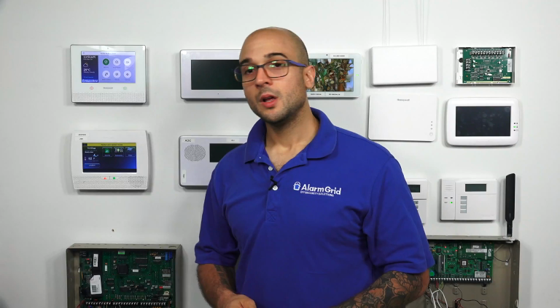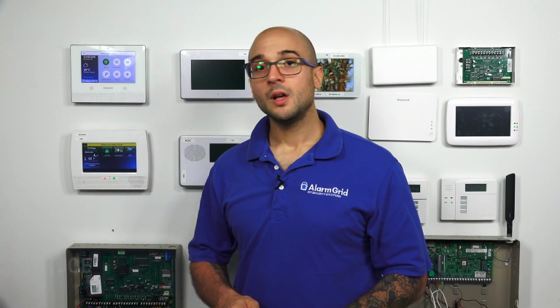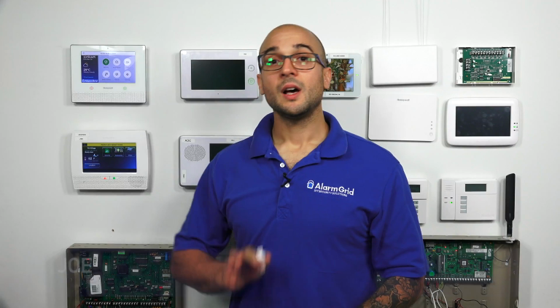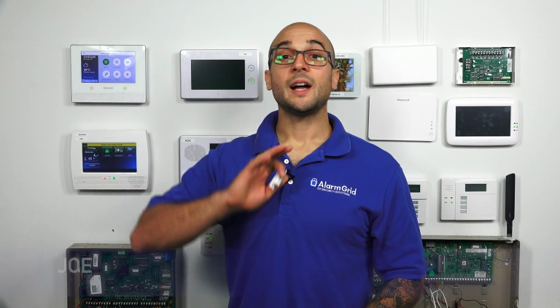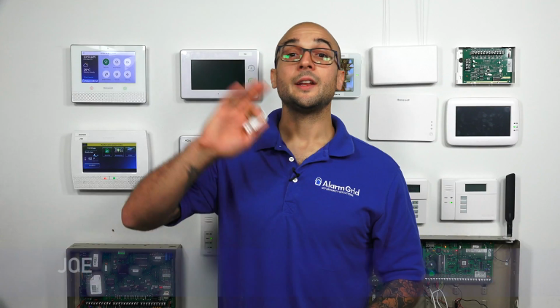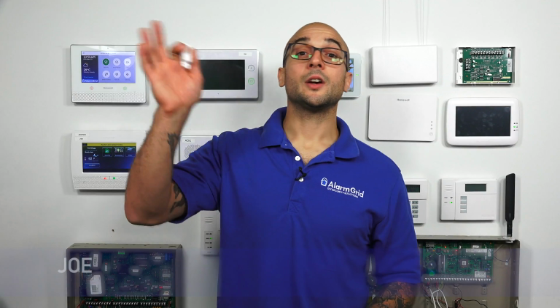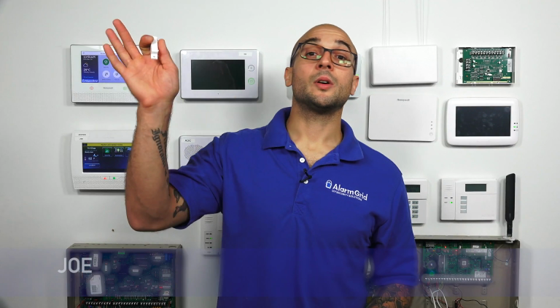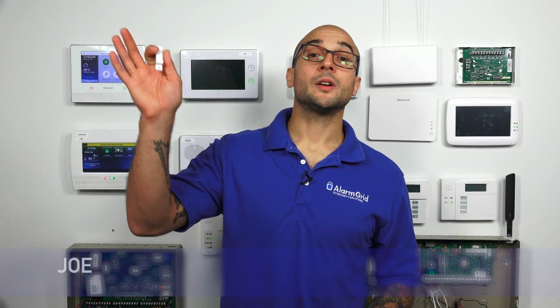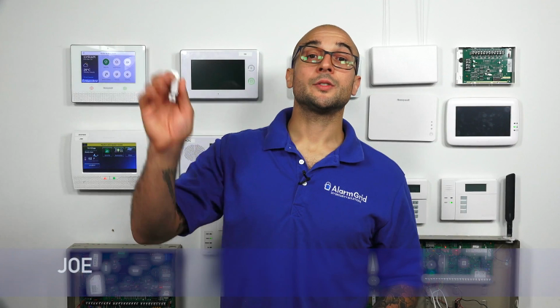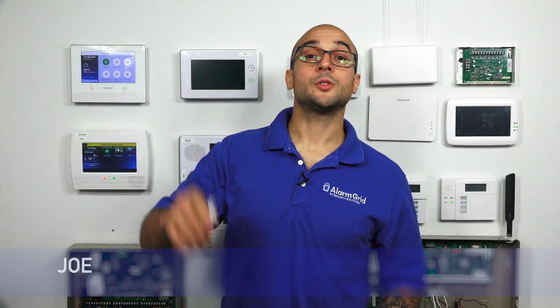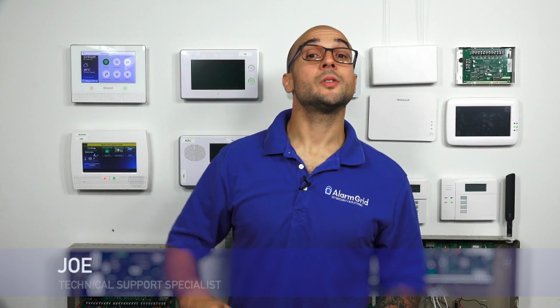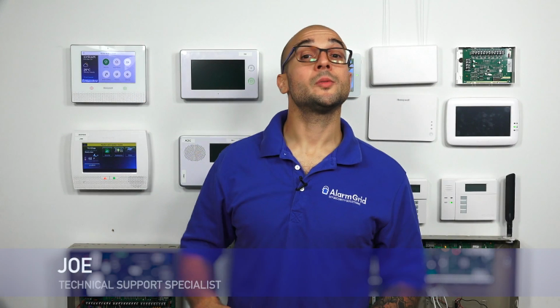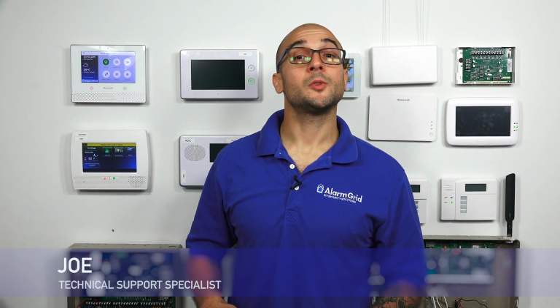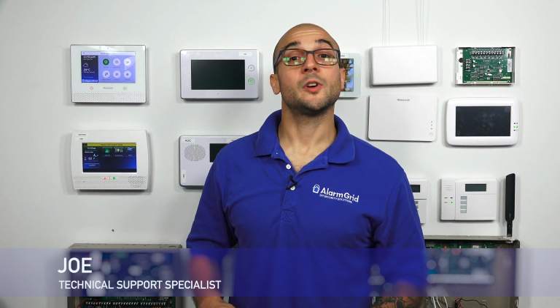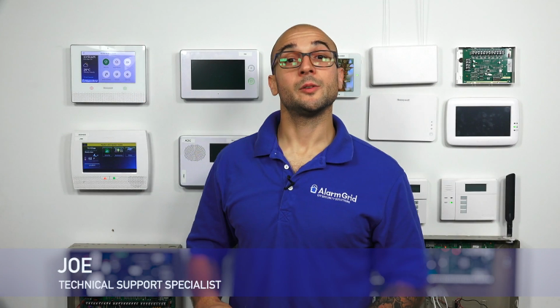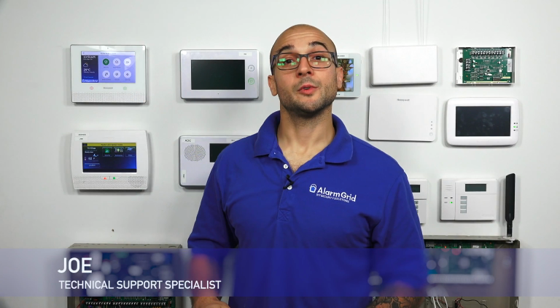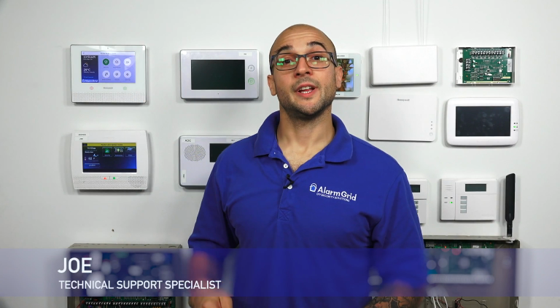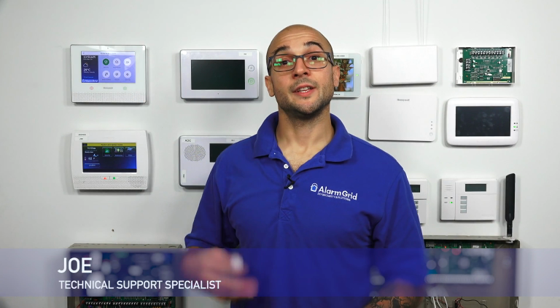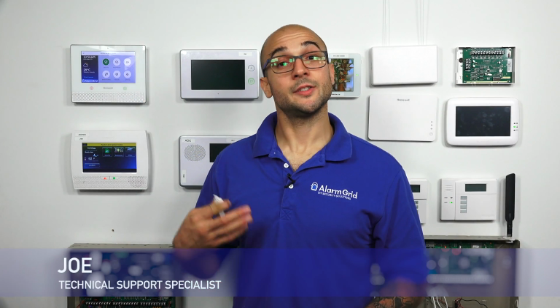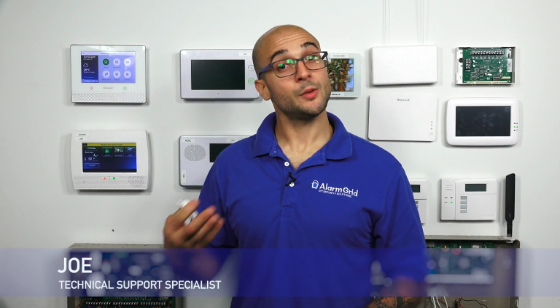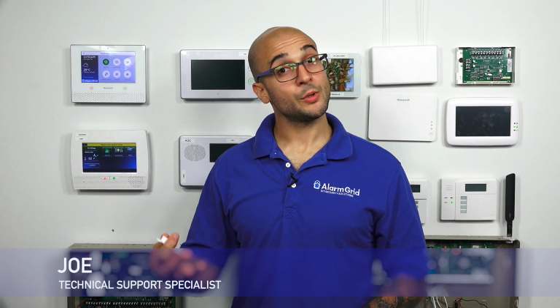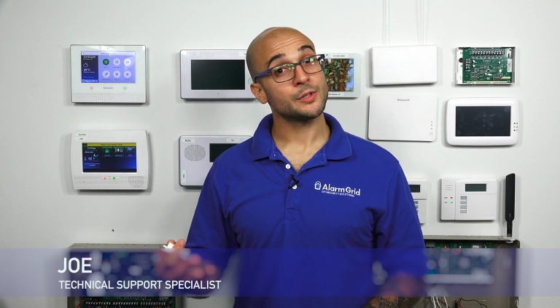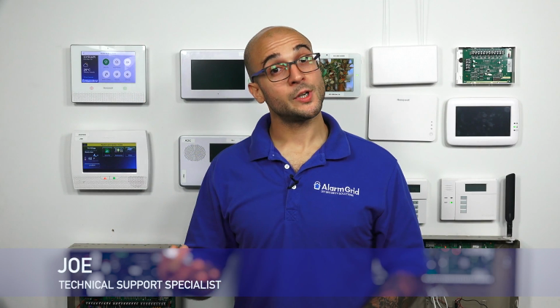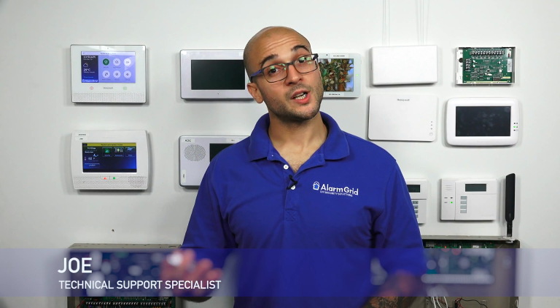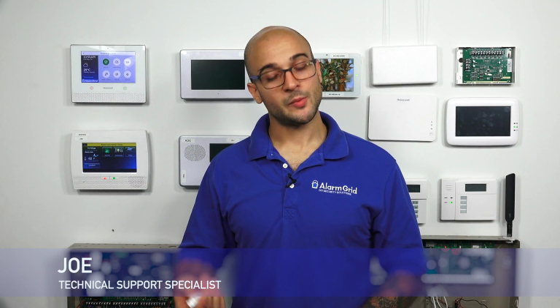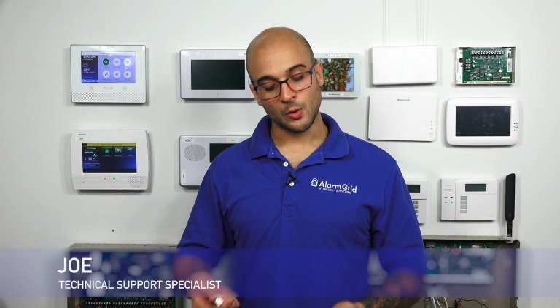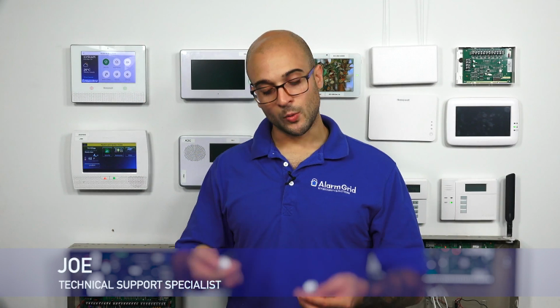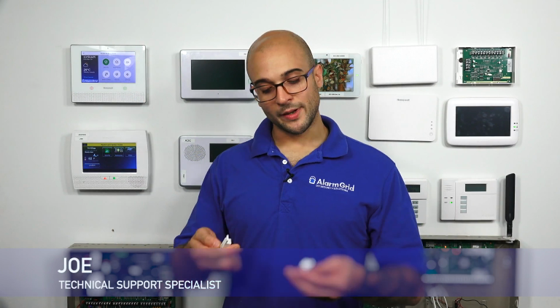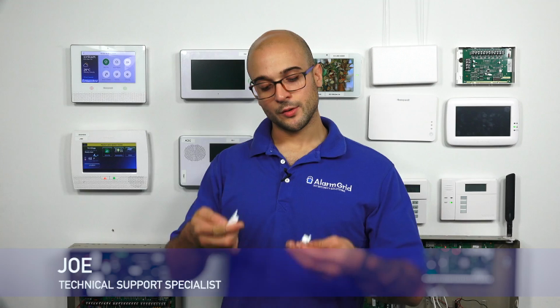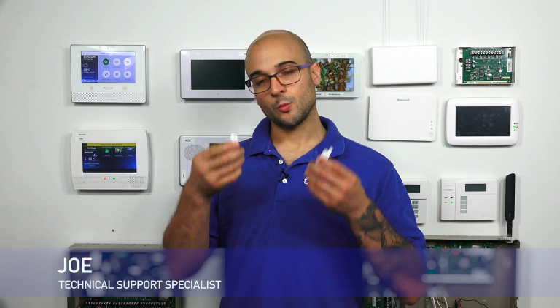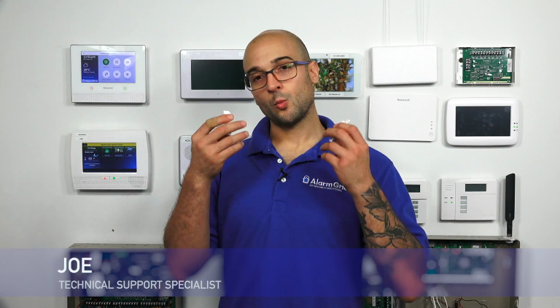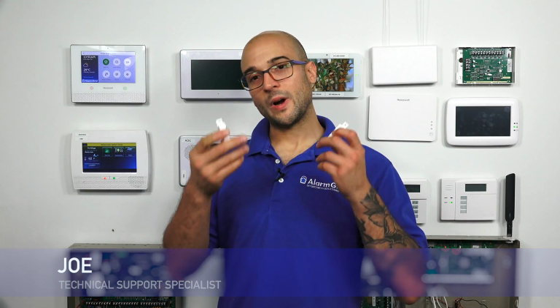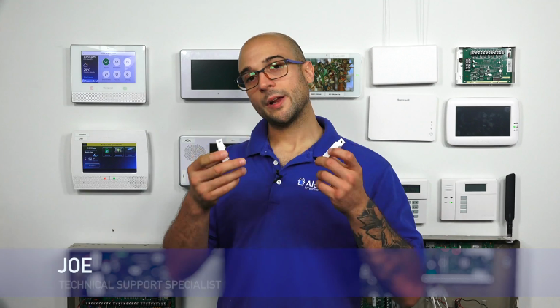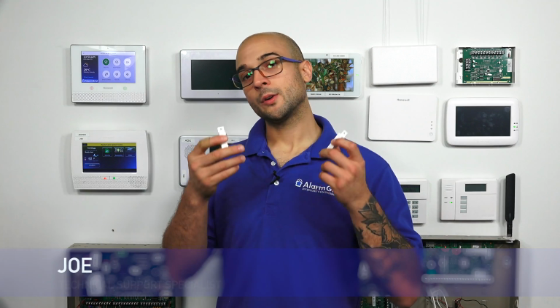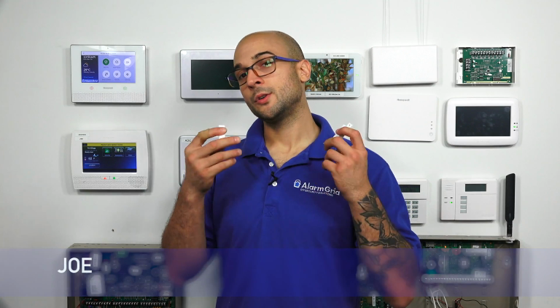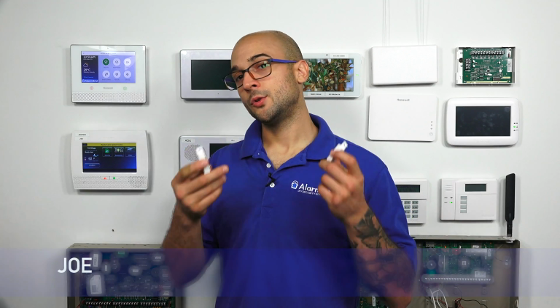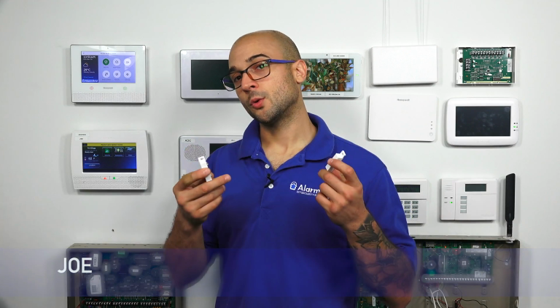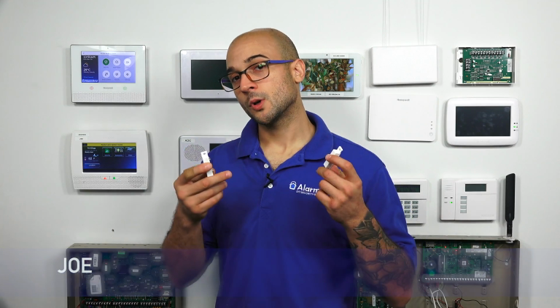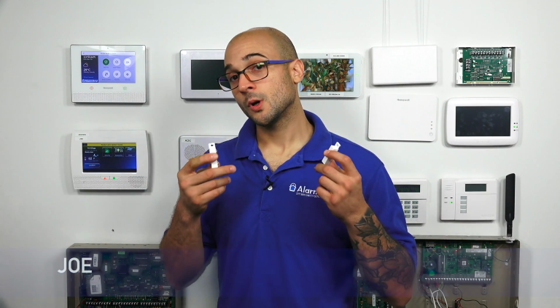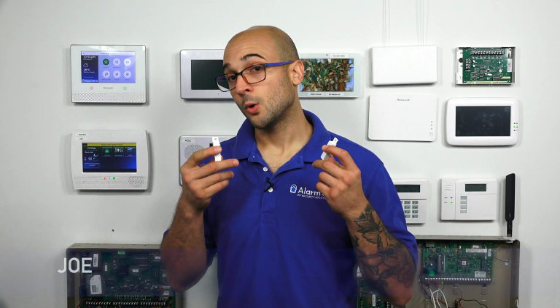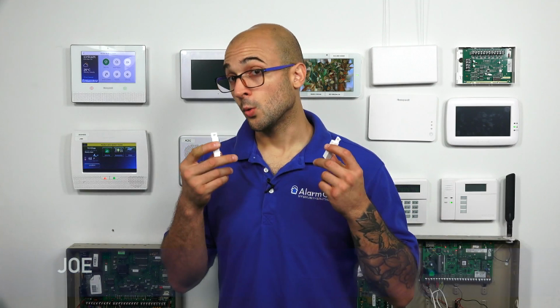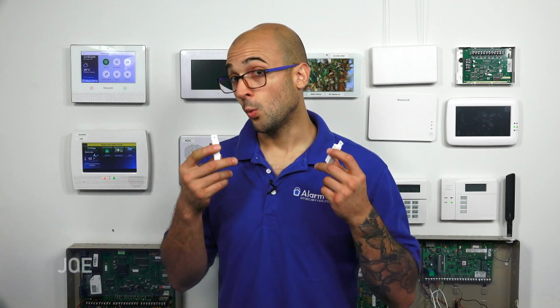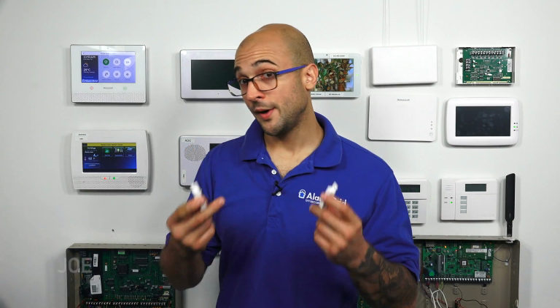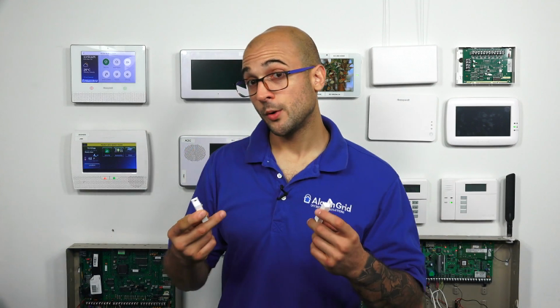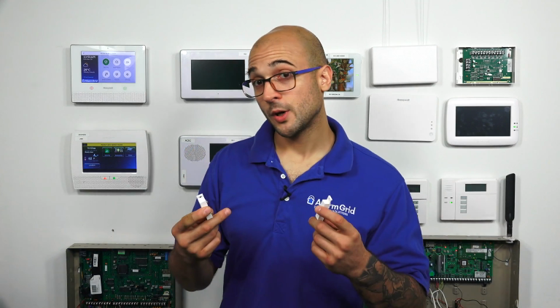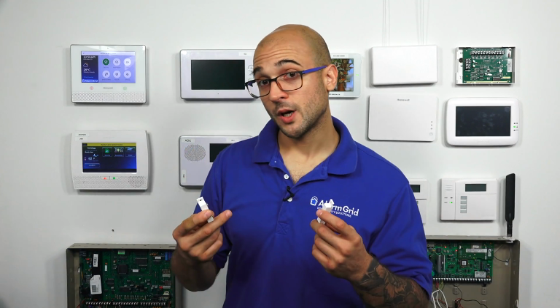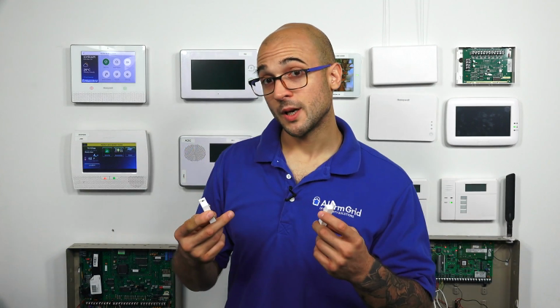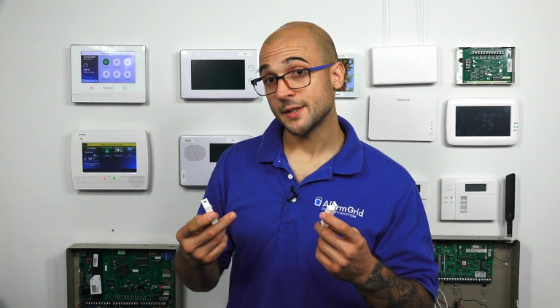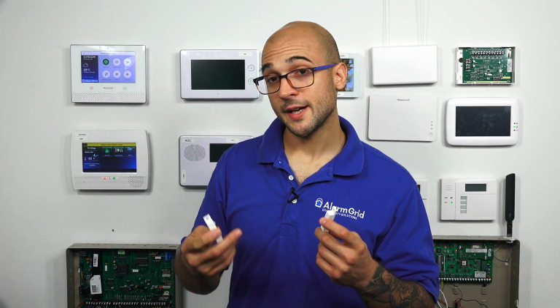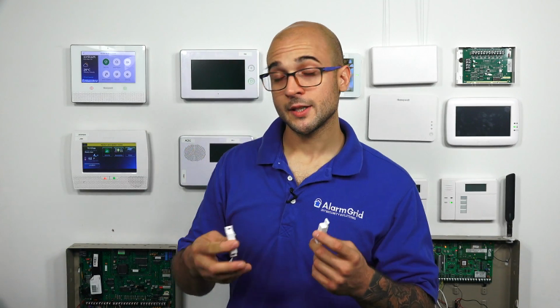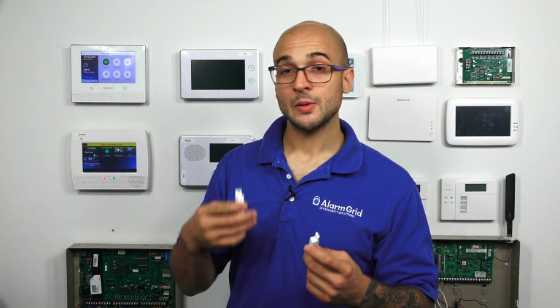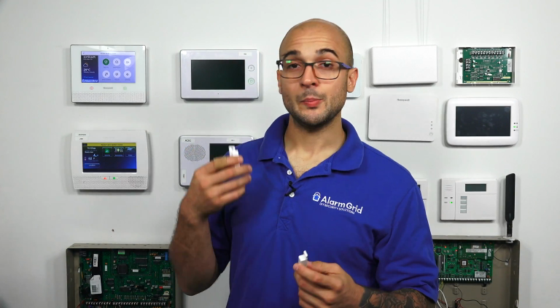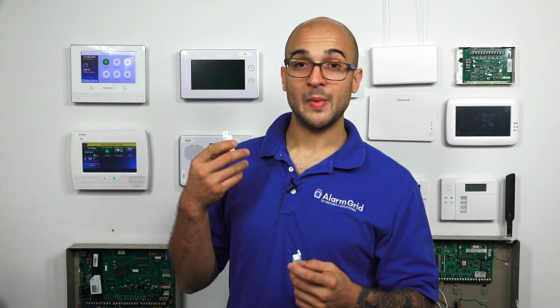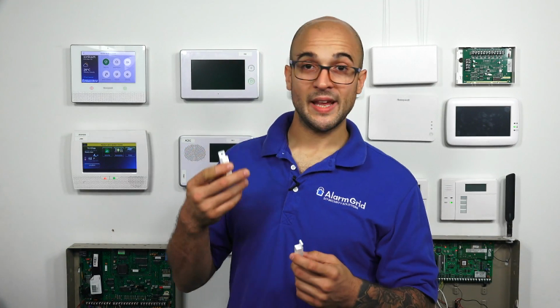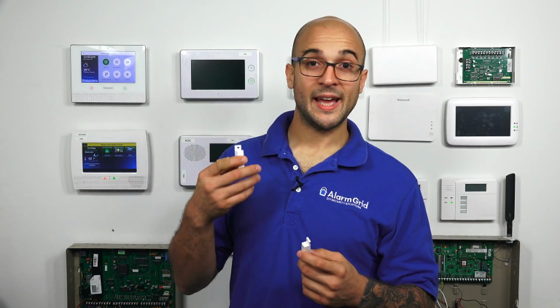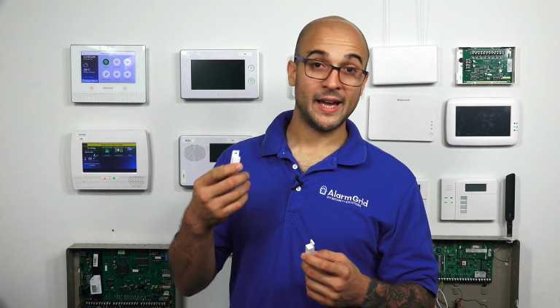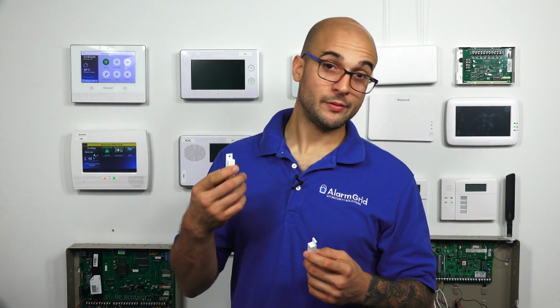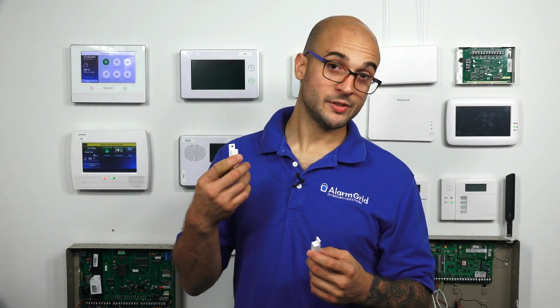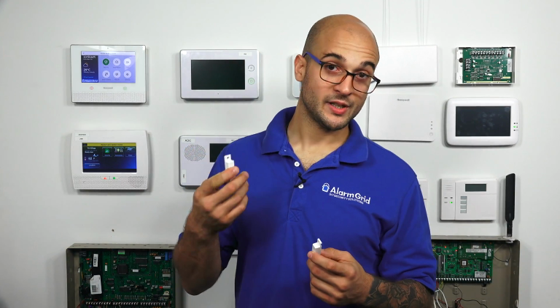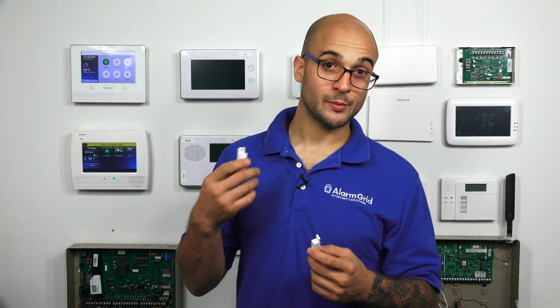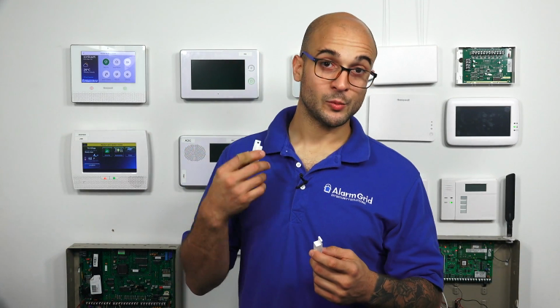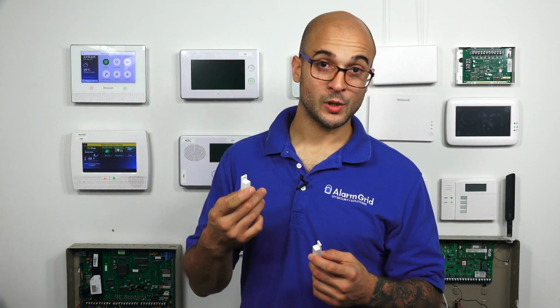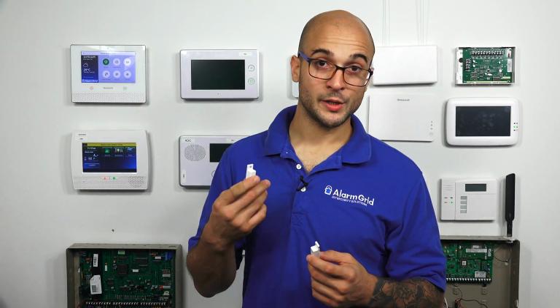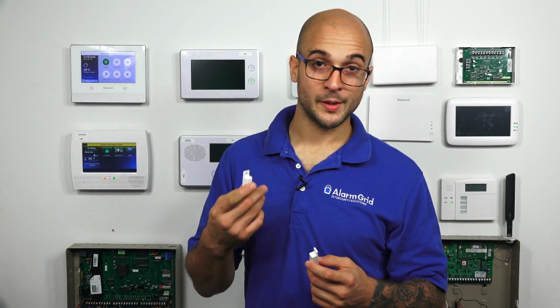Hi DIY, it's Joe from Alarm Grid, and today we're going to talk about why your wired door or window contact may have stopped working.